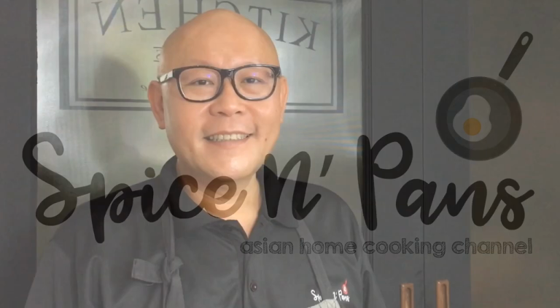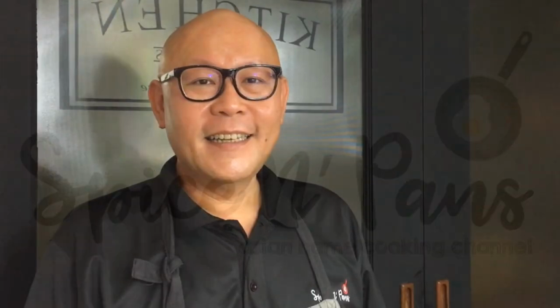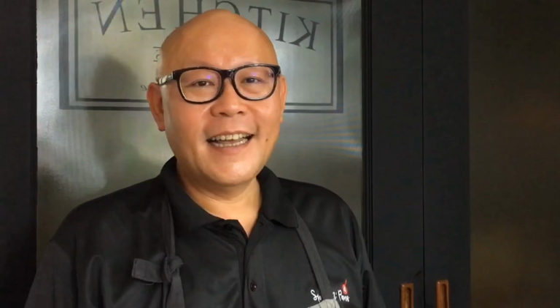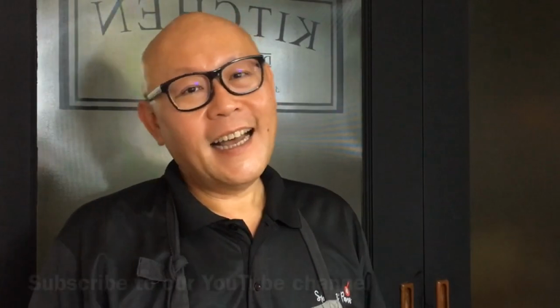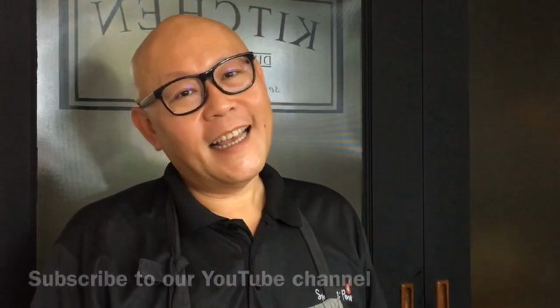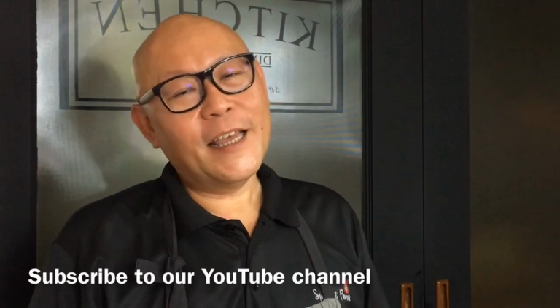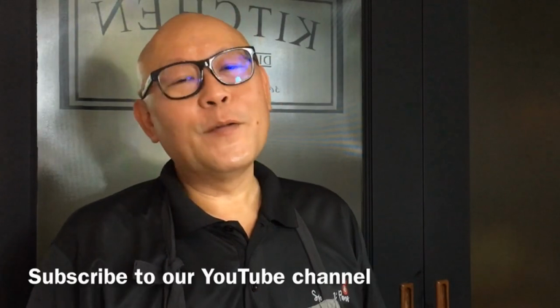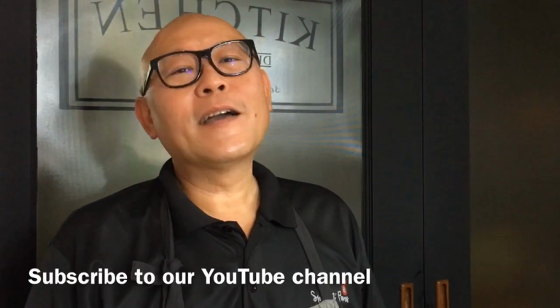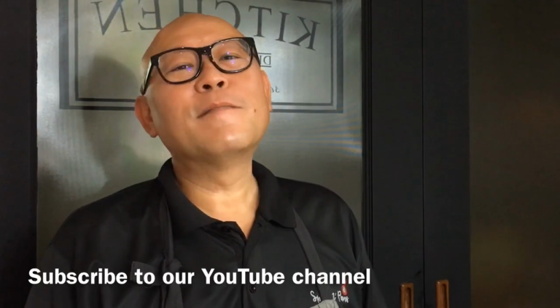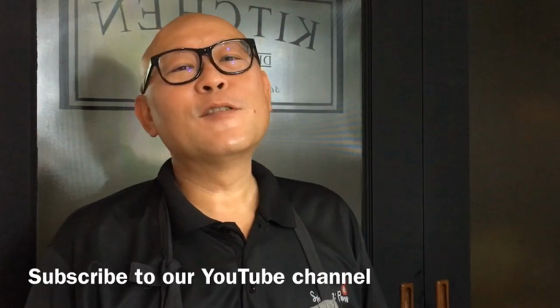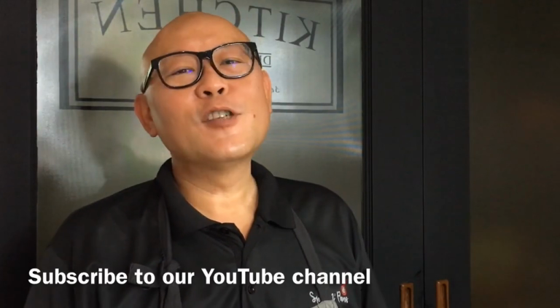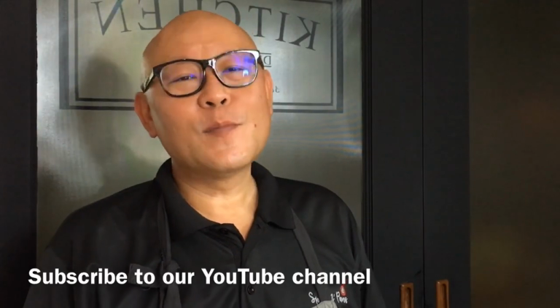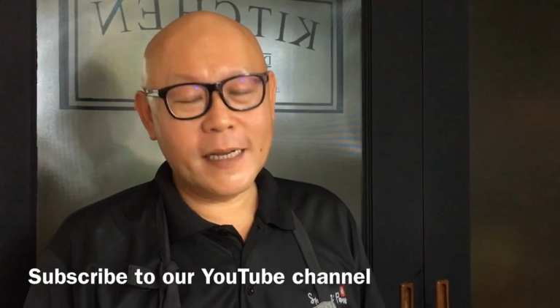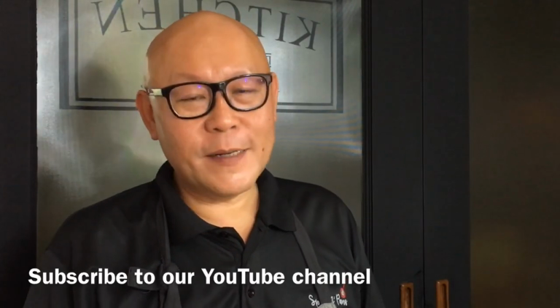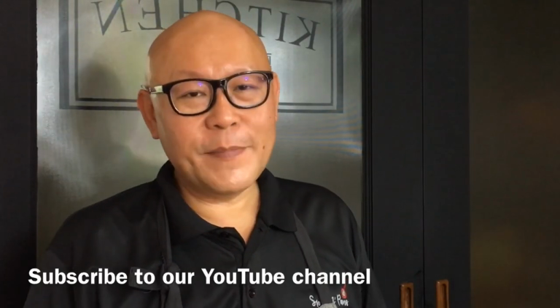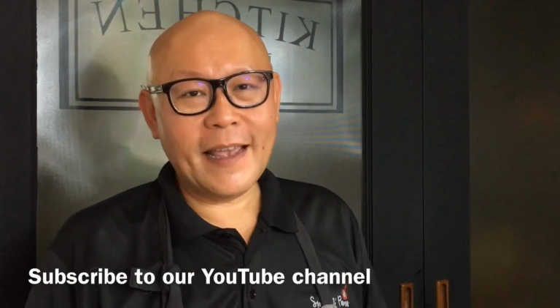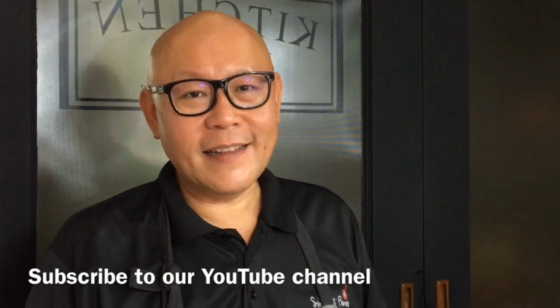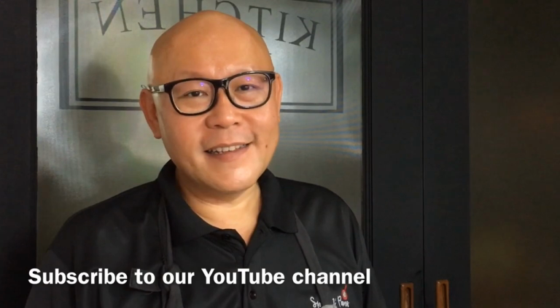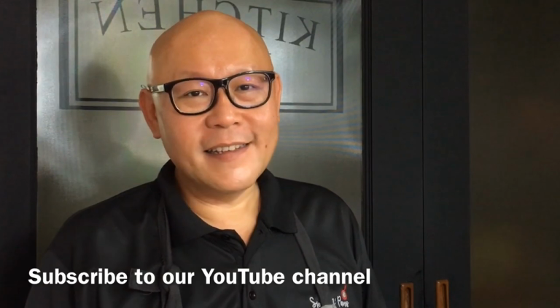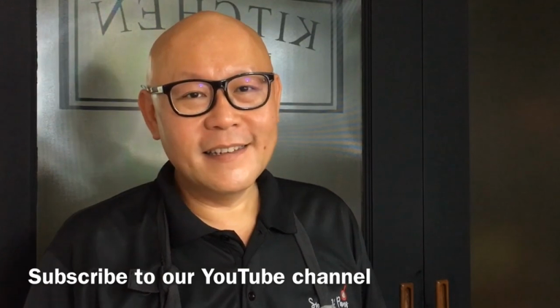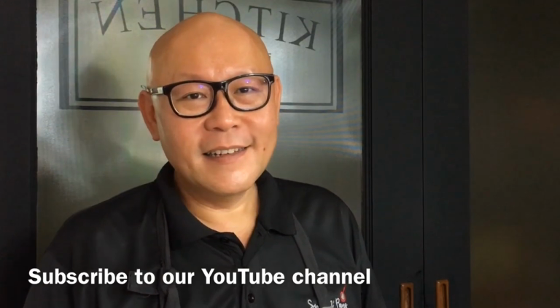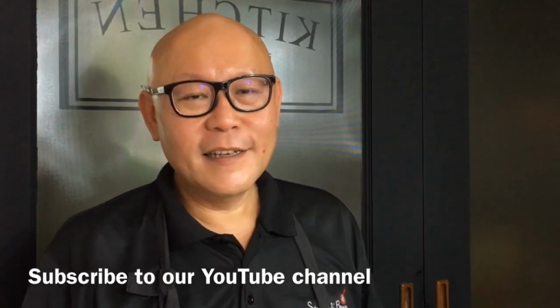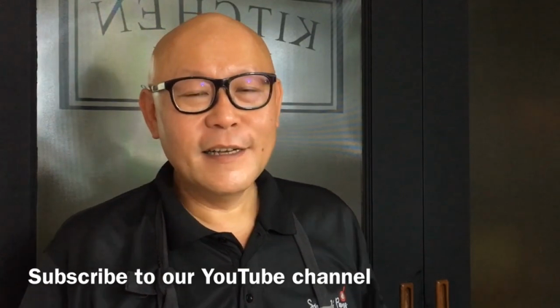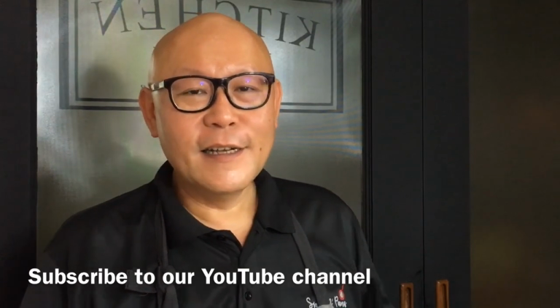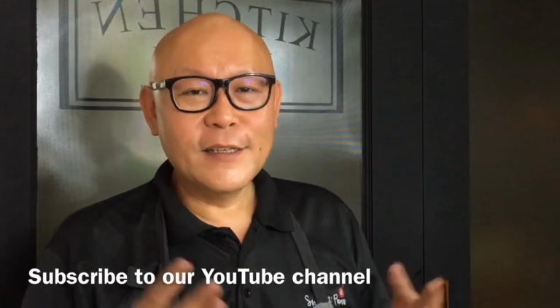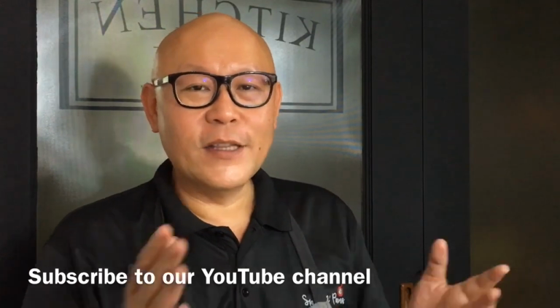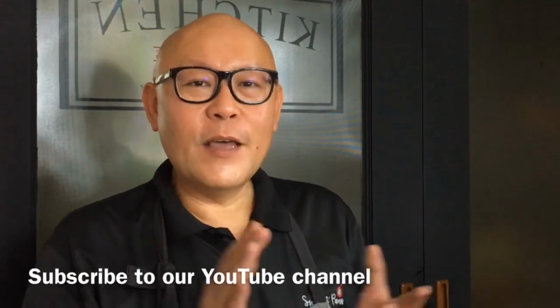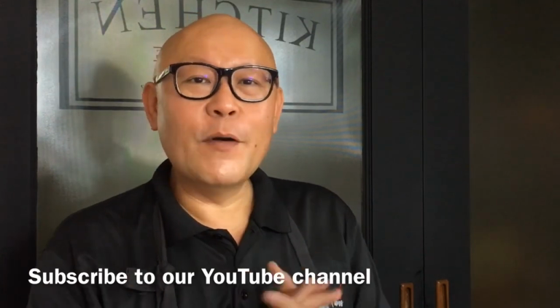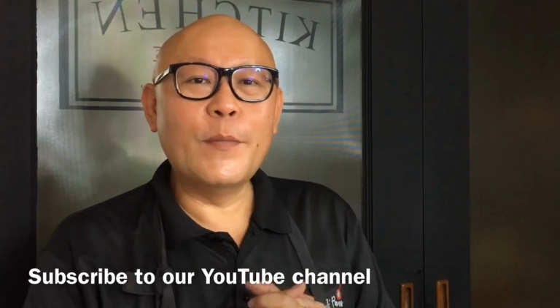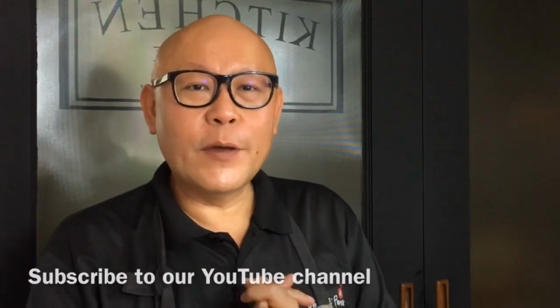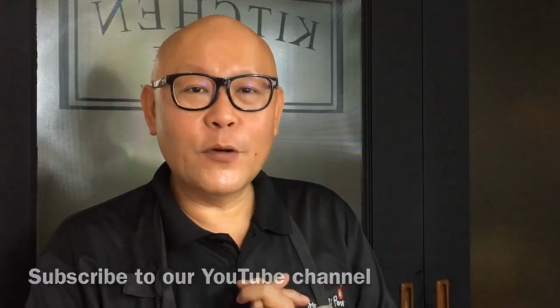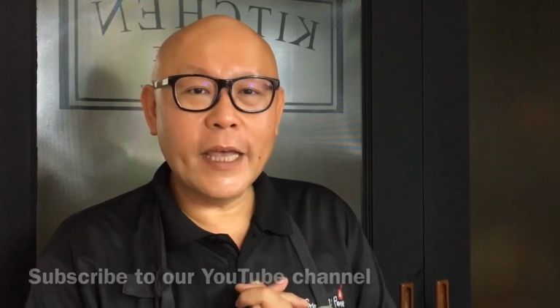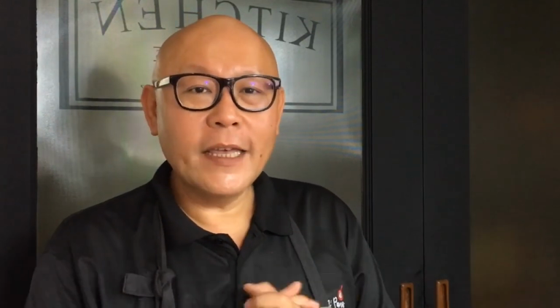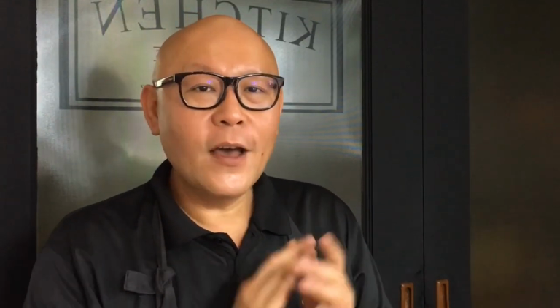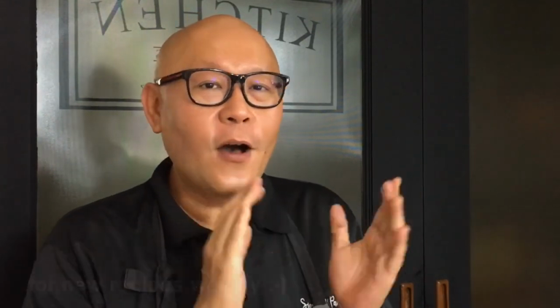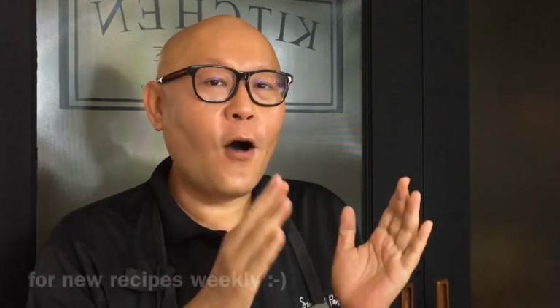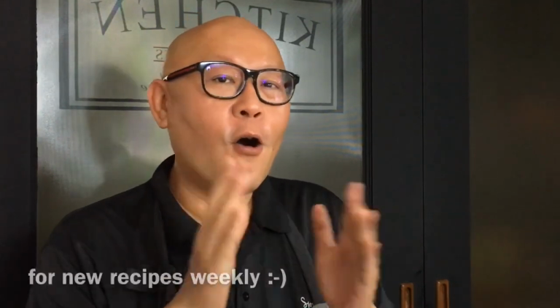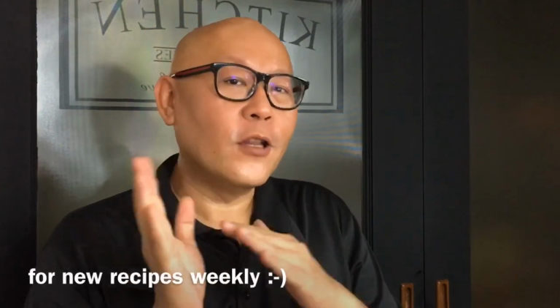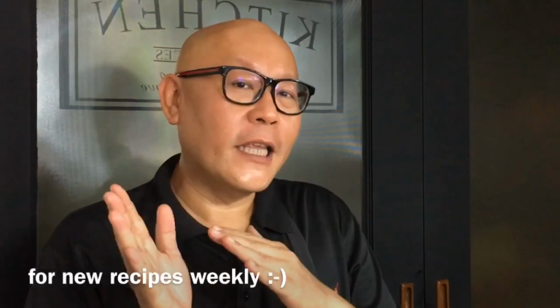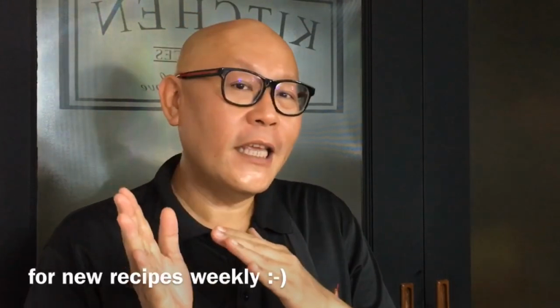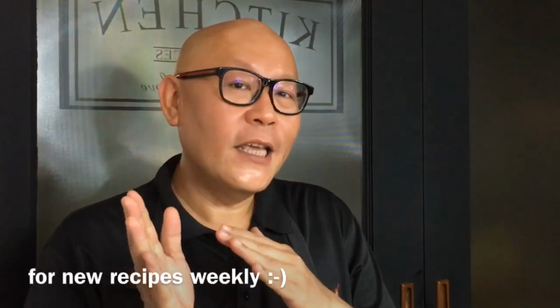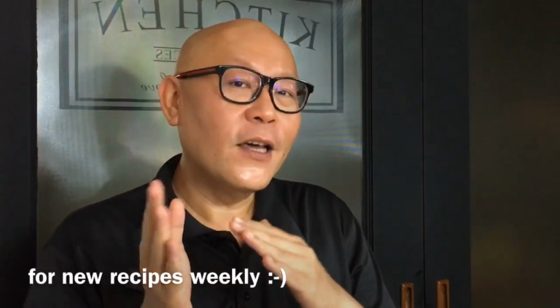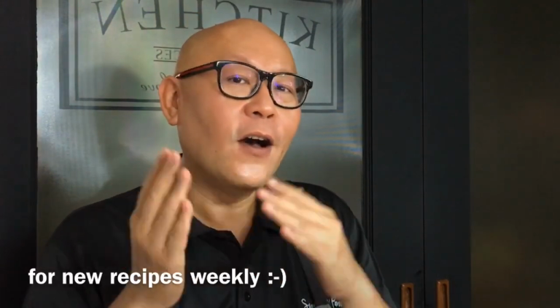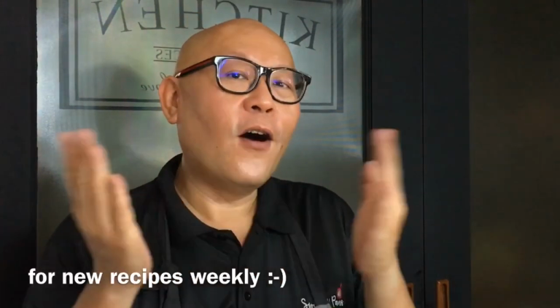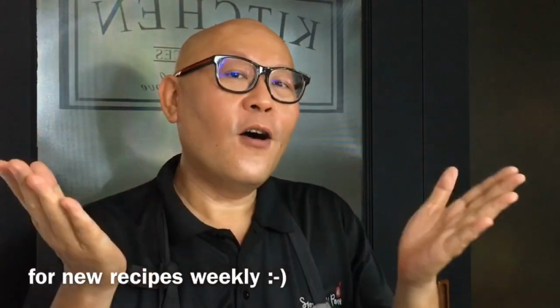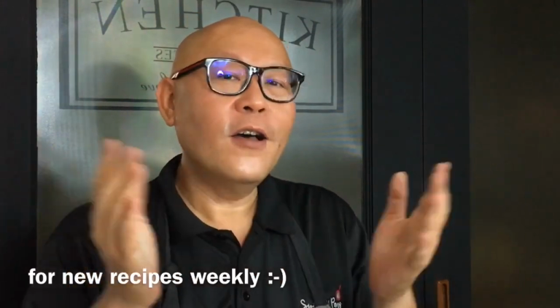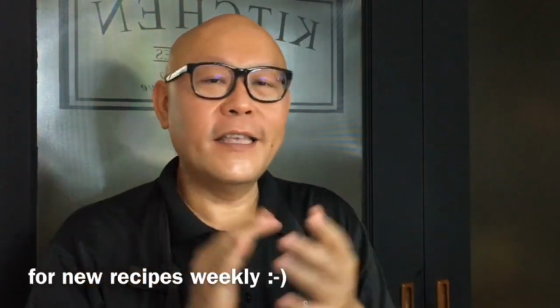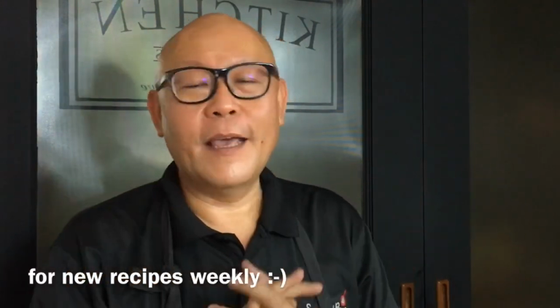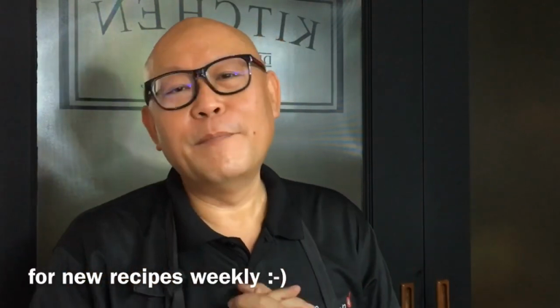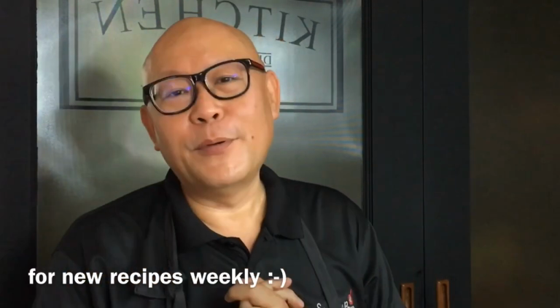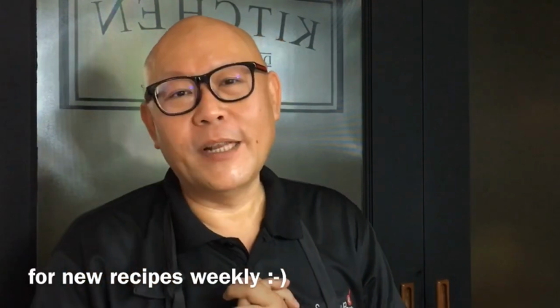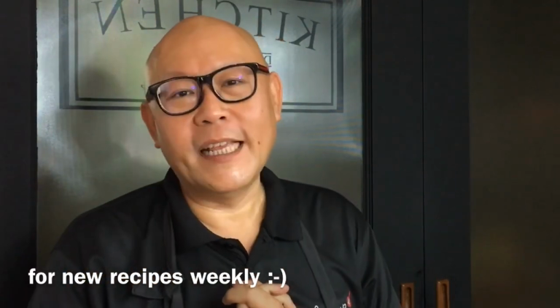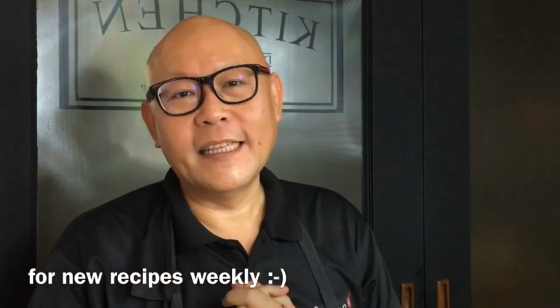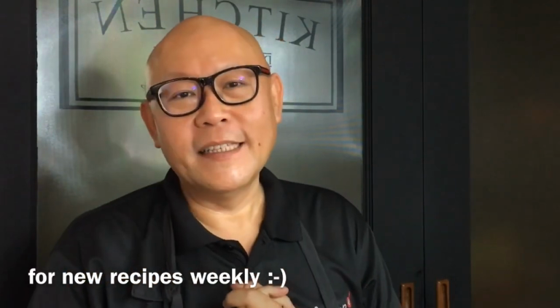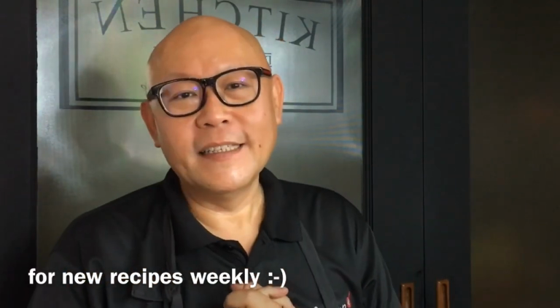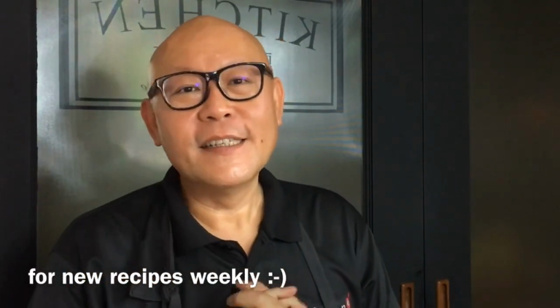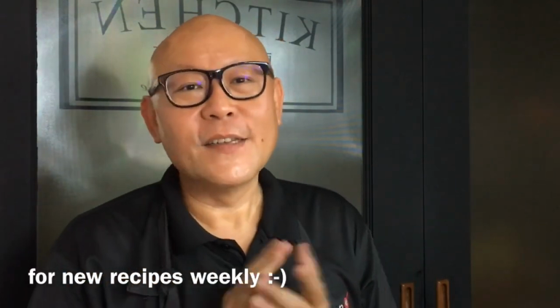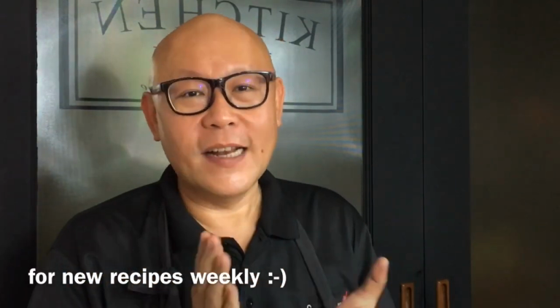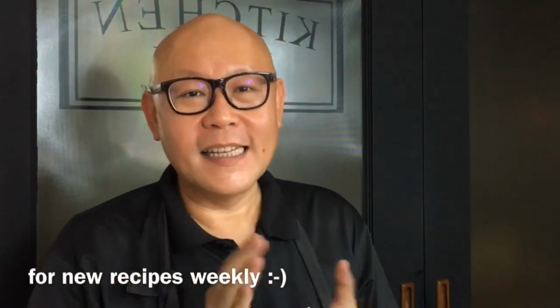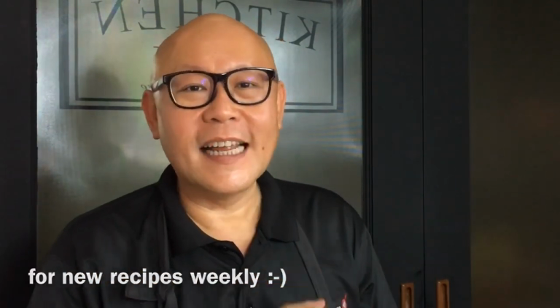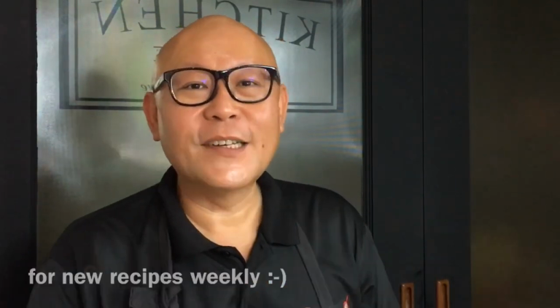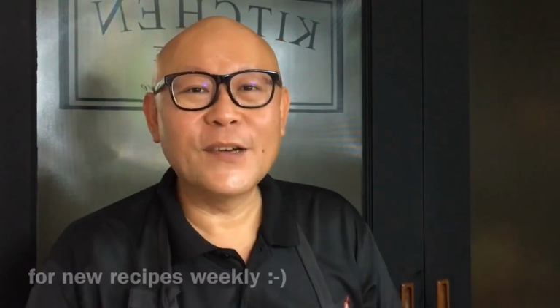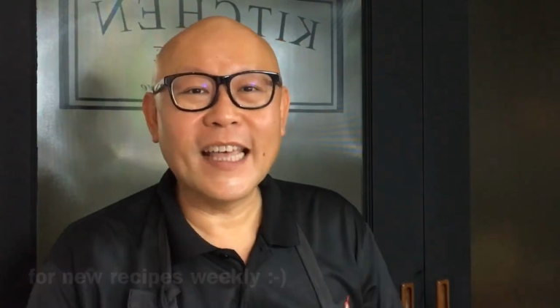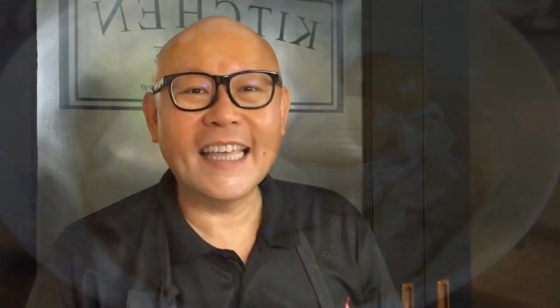Hi and welcome to Spice and Pans. Today we'll be cooking Oni or Yam Pudding. So let's start cooking.